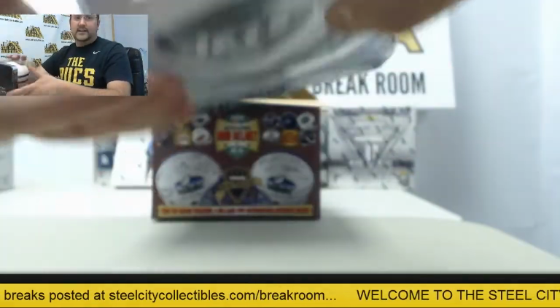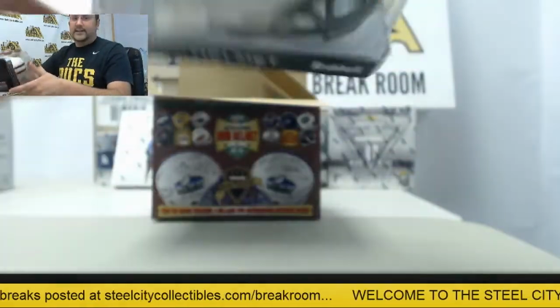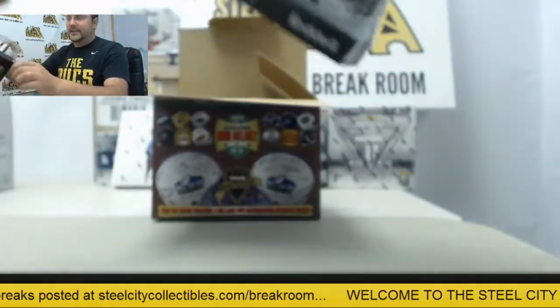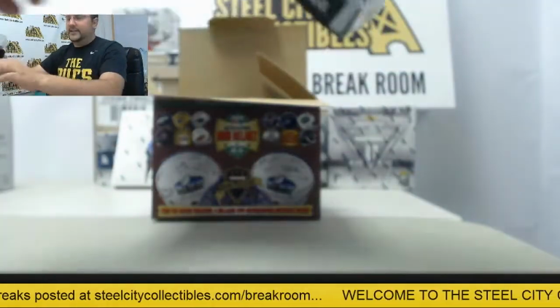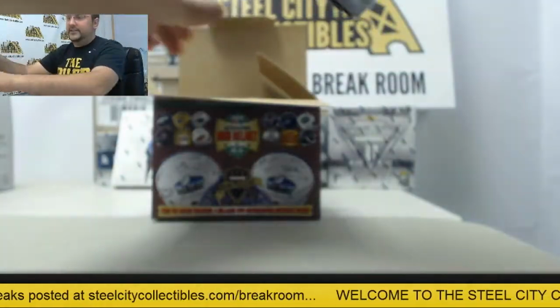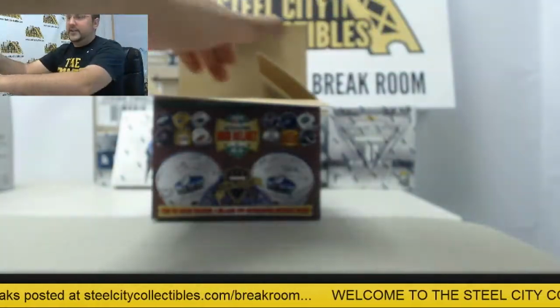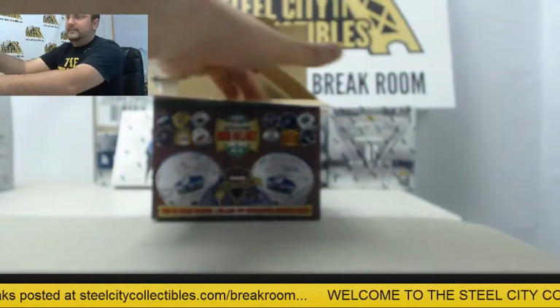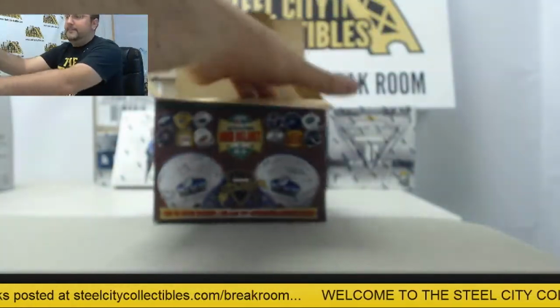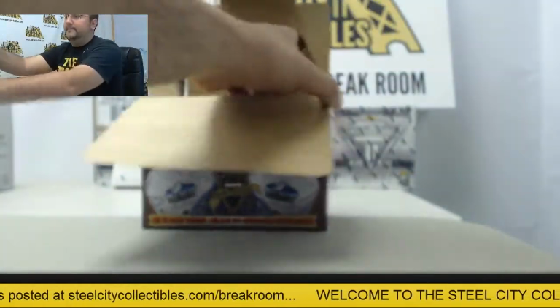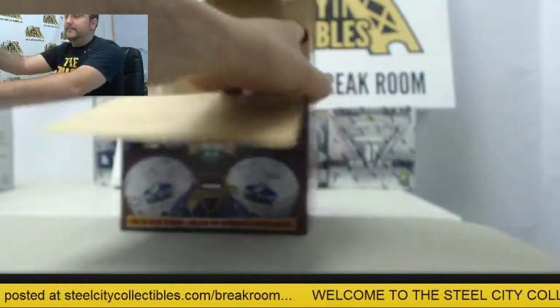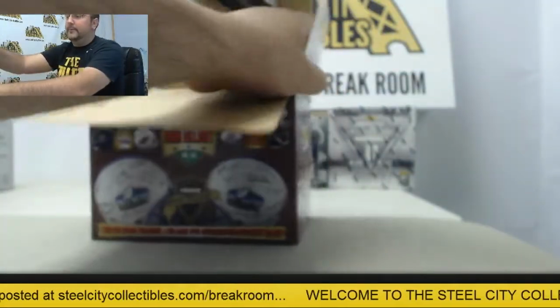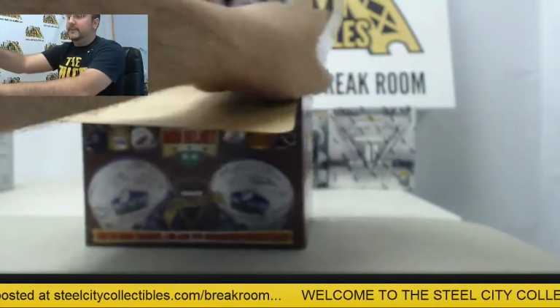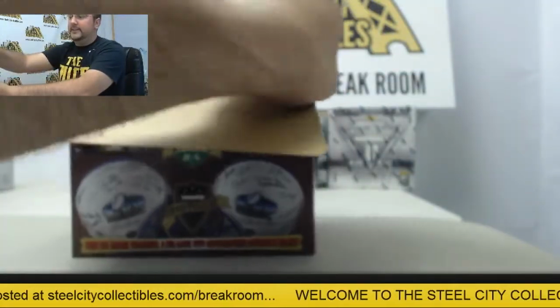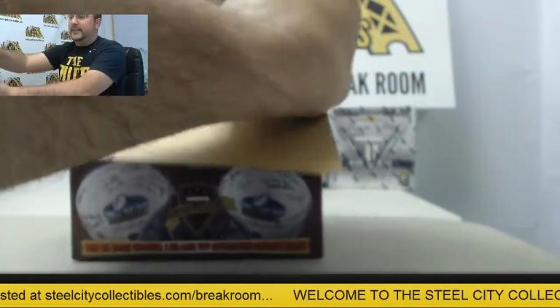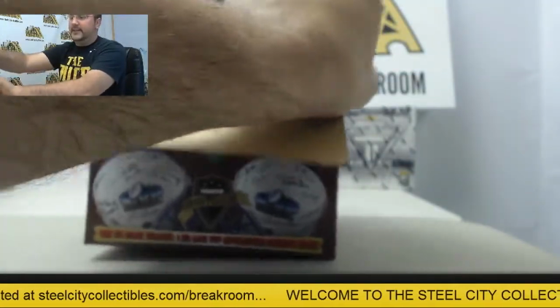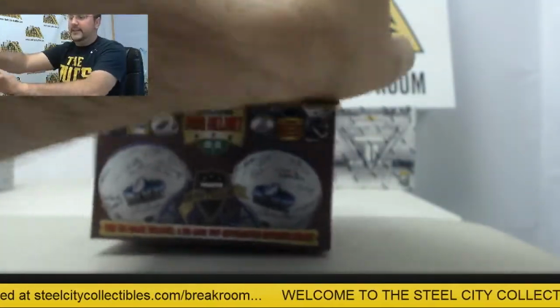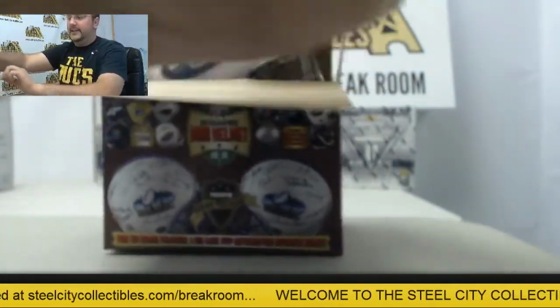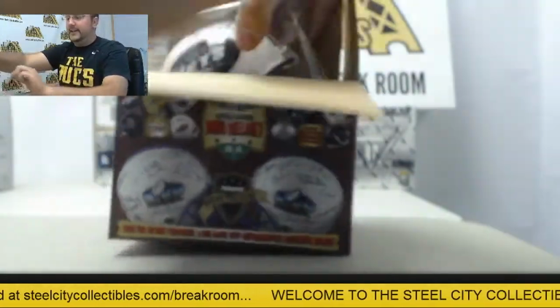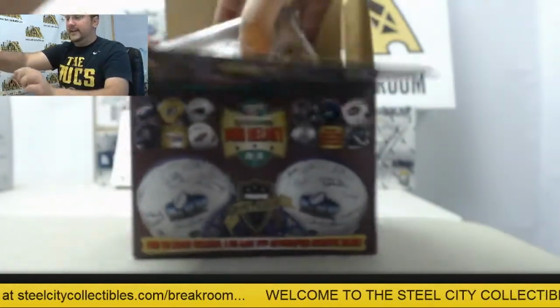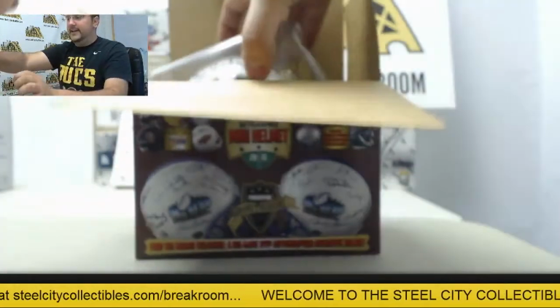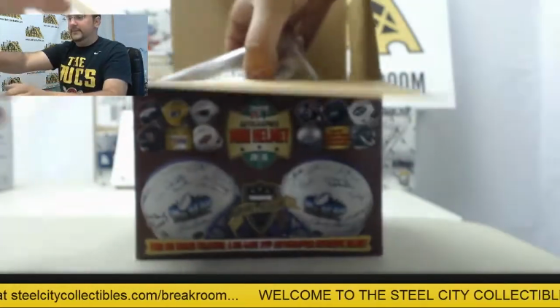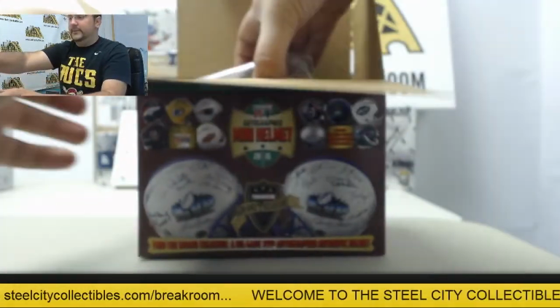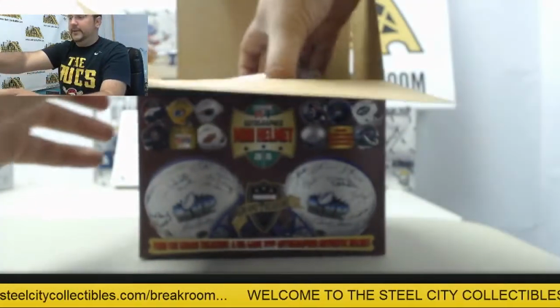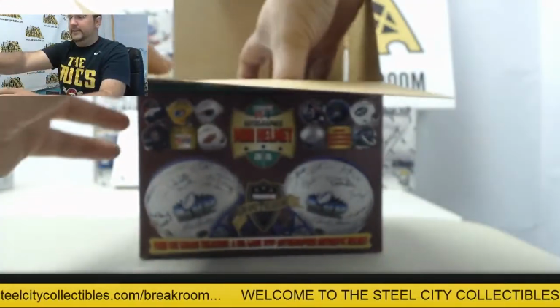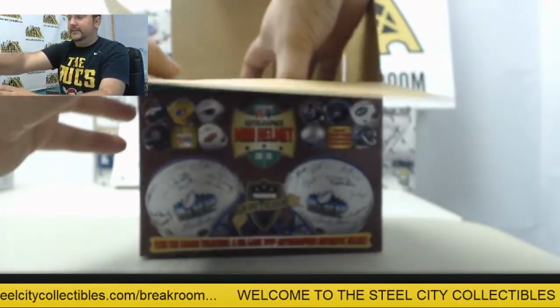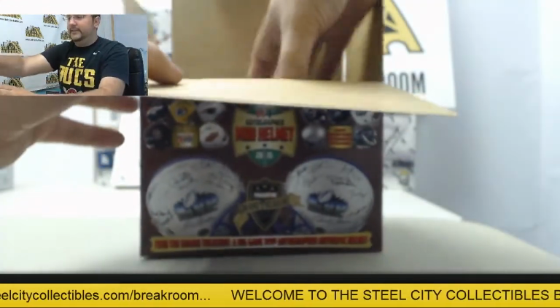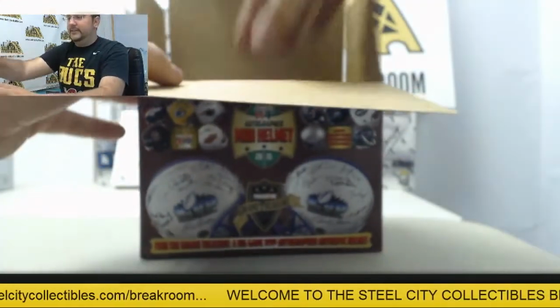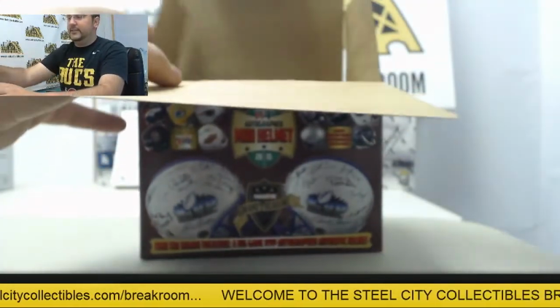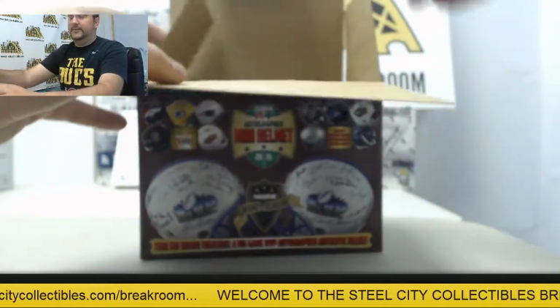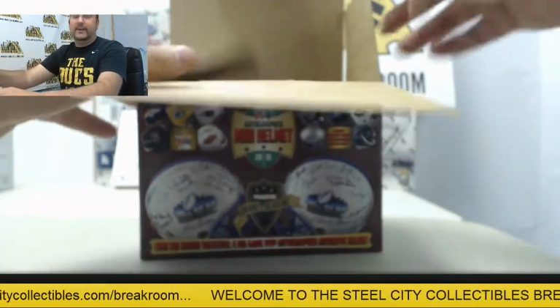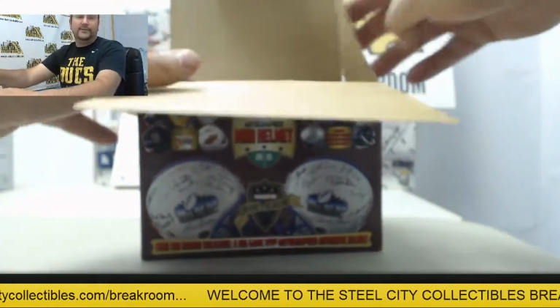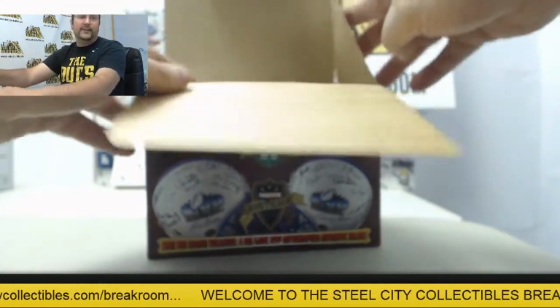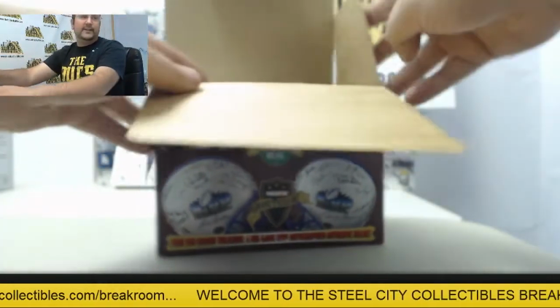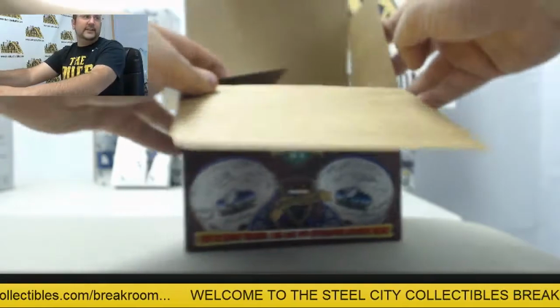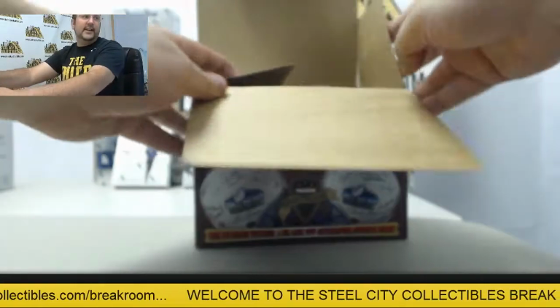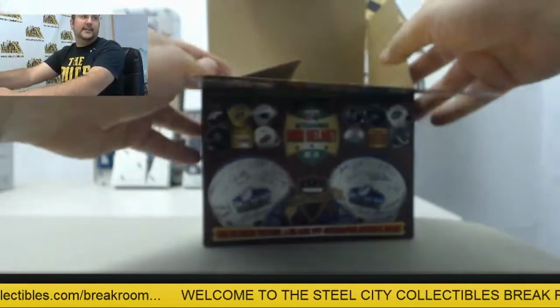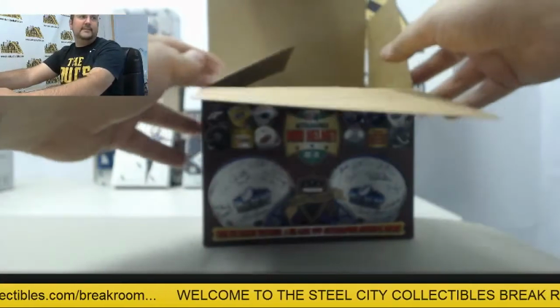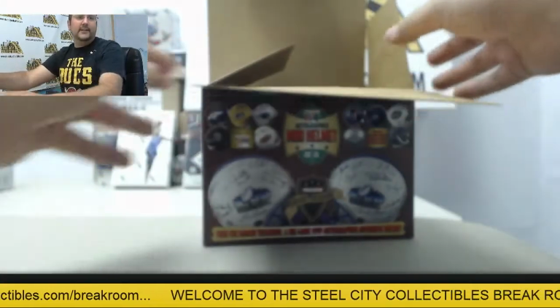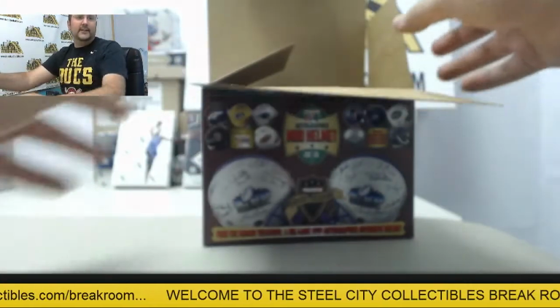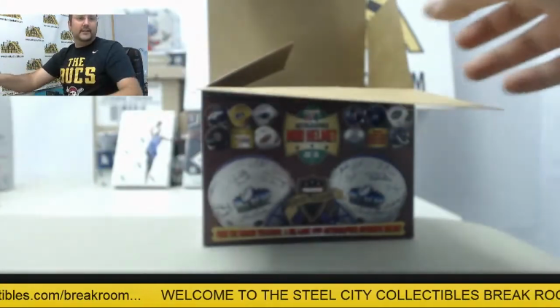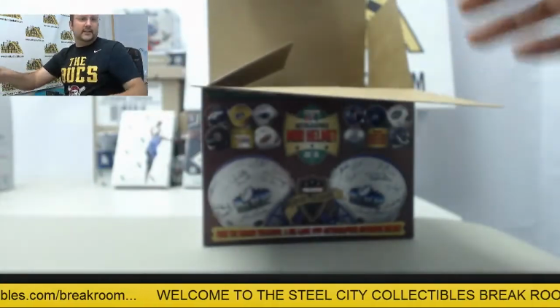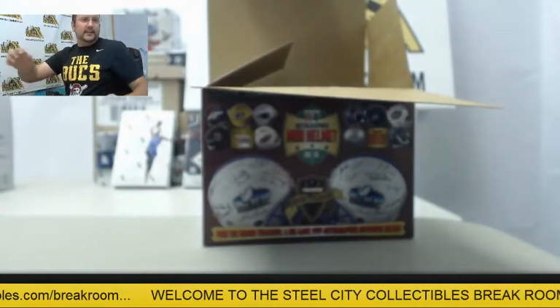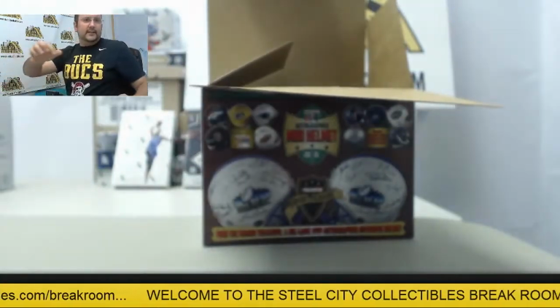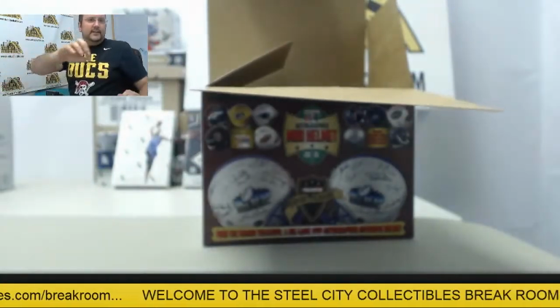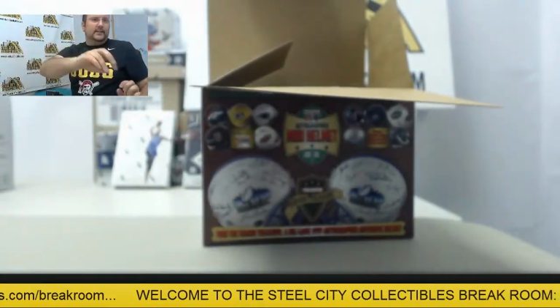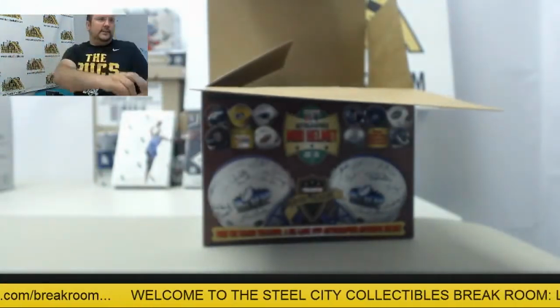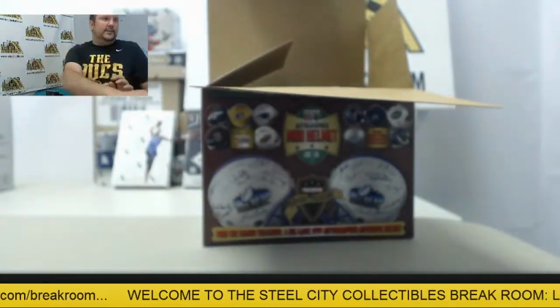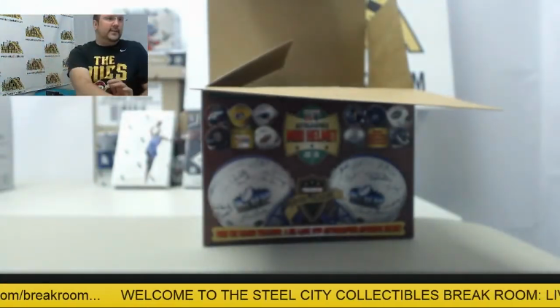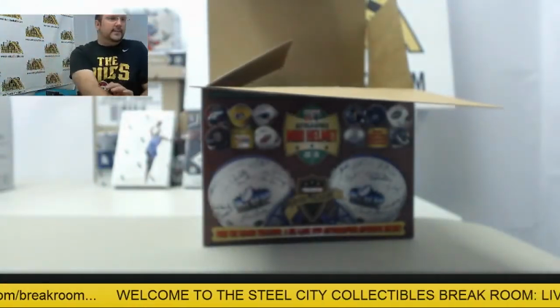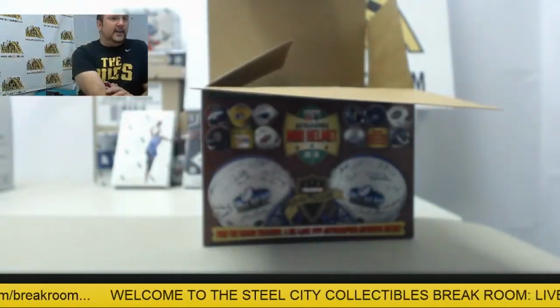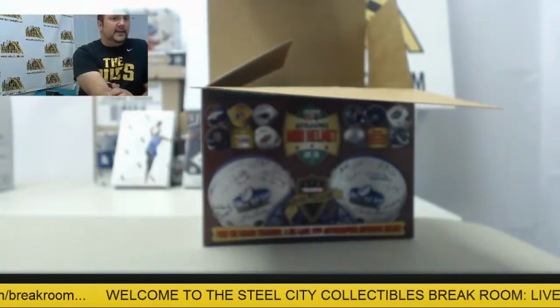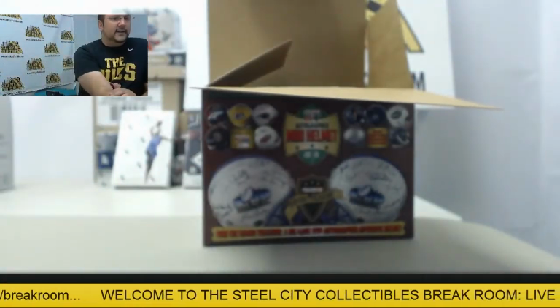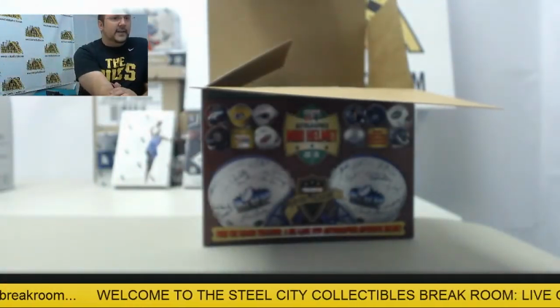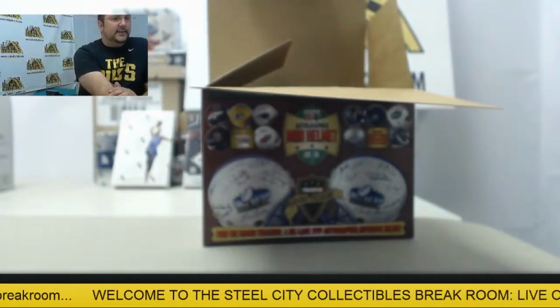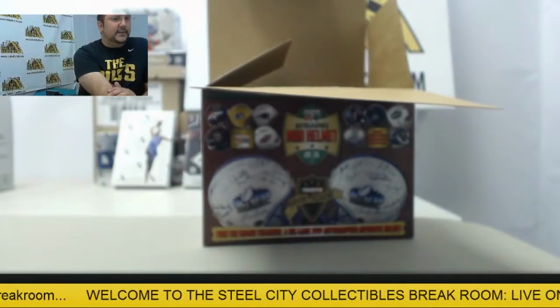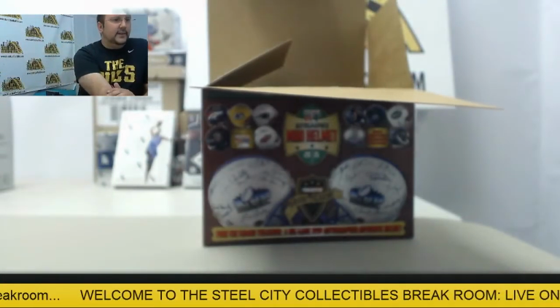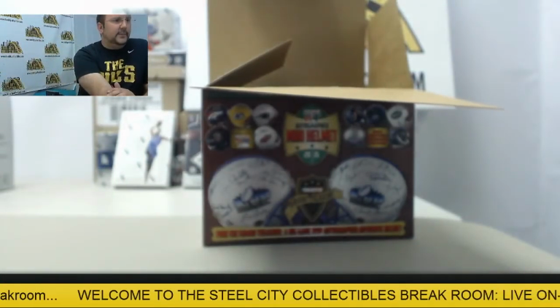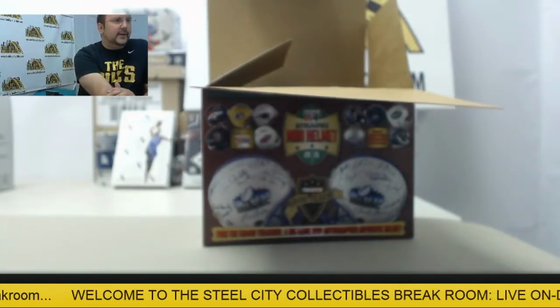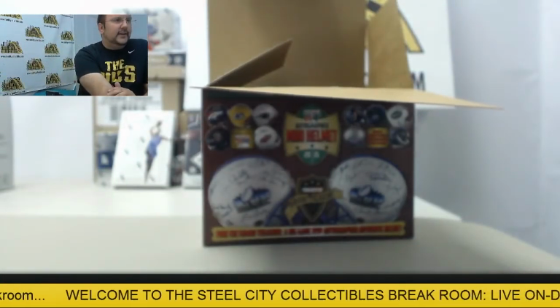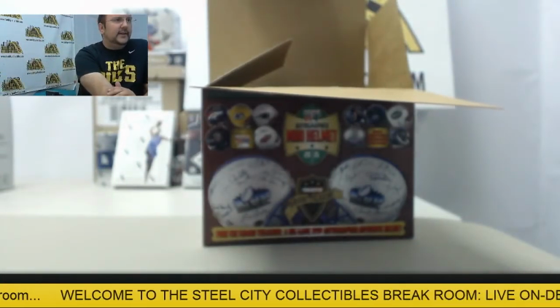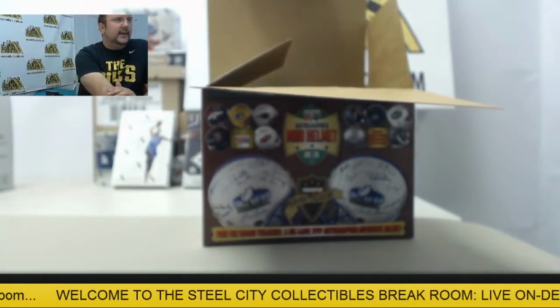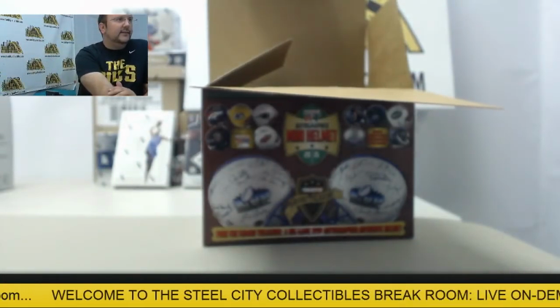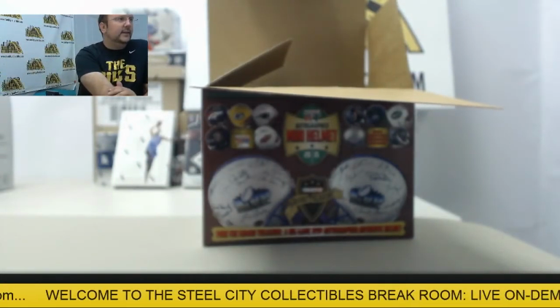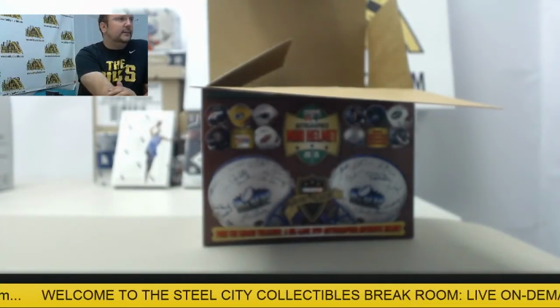Thanks Jeremy once again. We'll get everything shipped out for you today. Hope to see you back here again for another break. Have a good one.